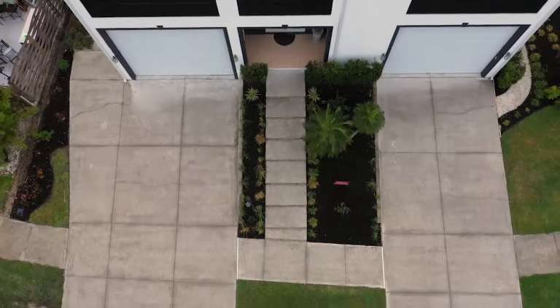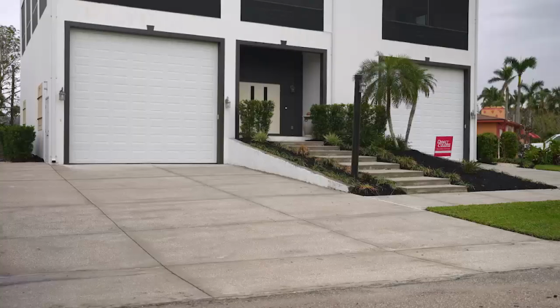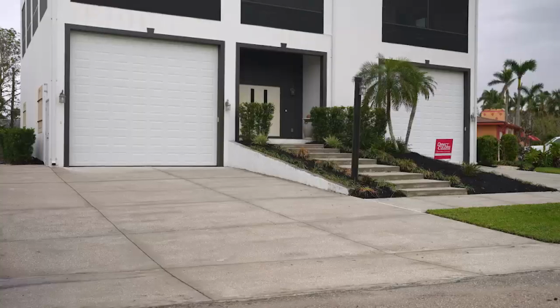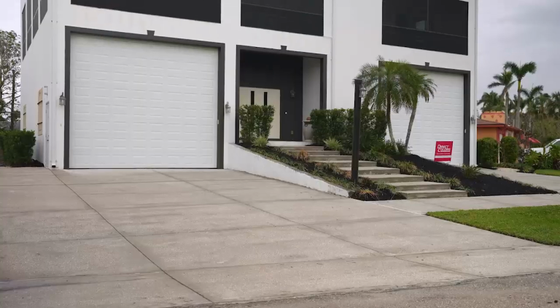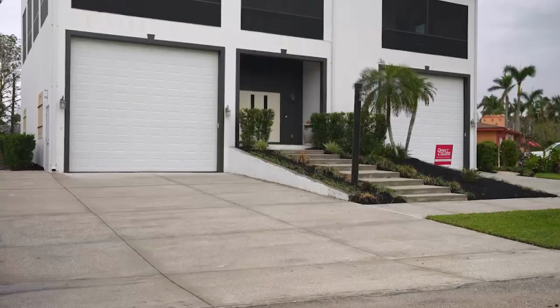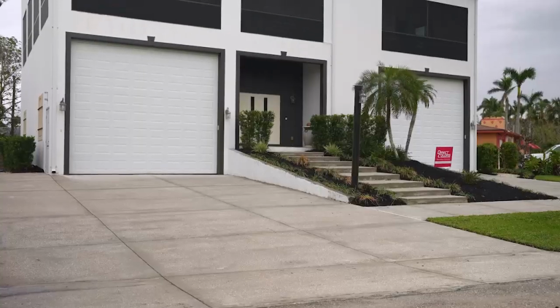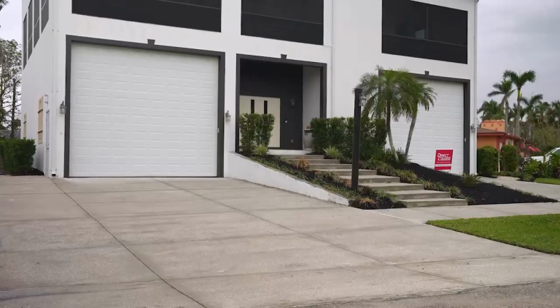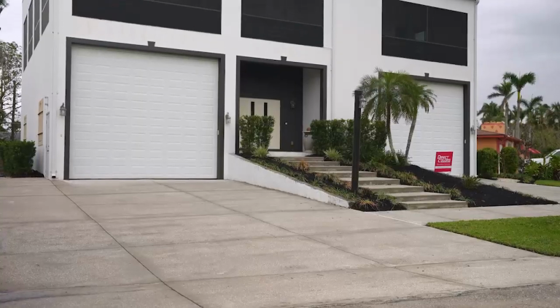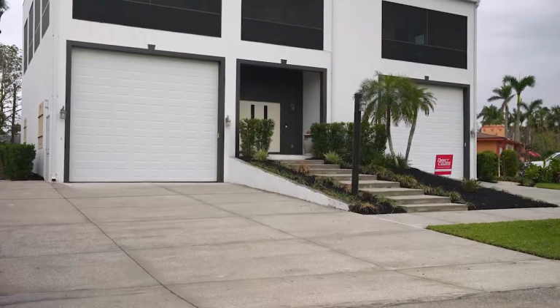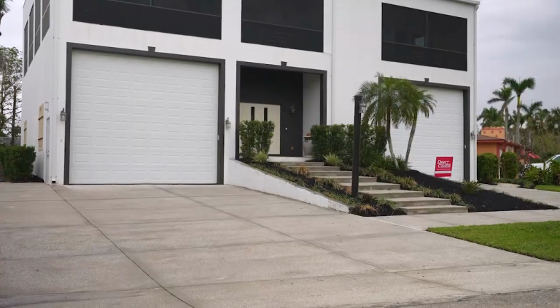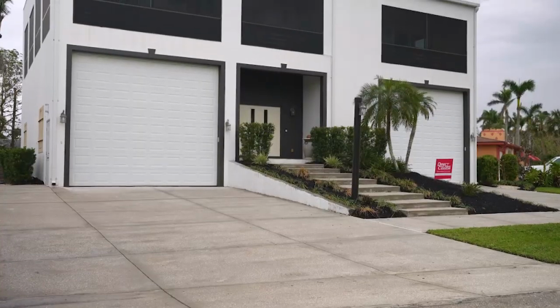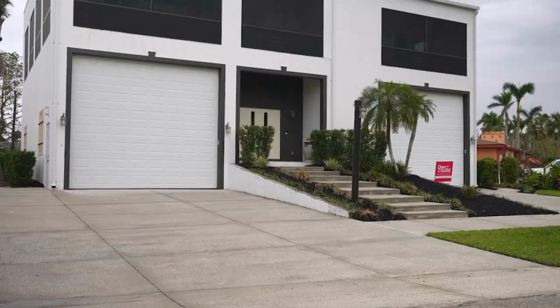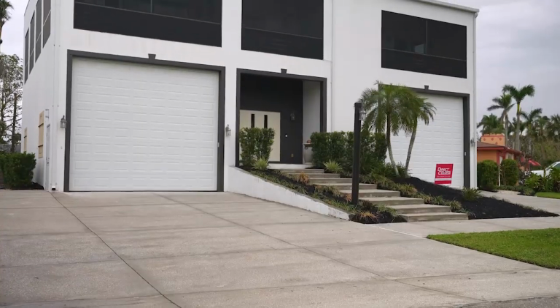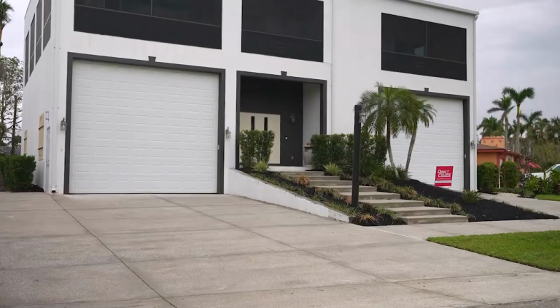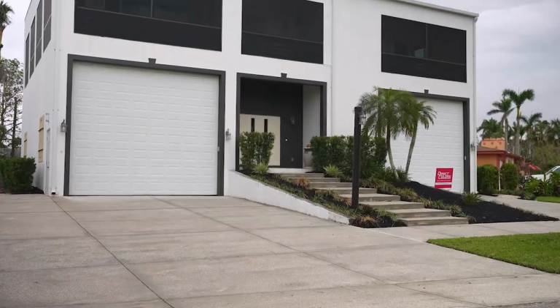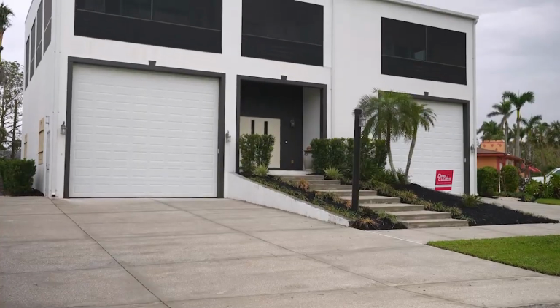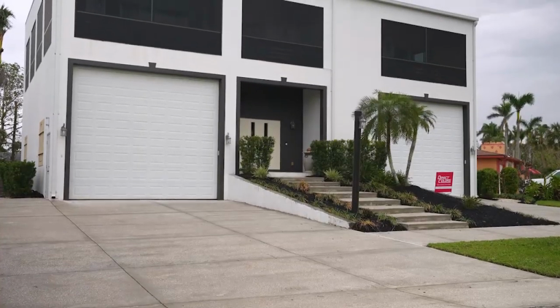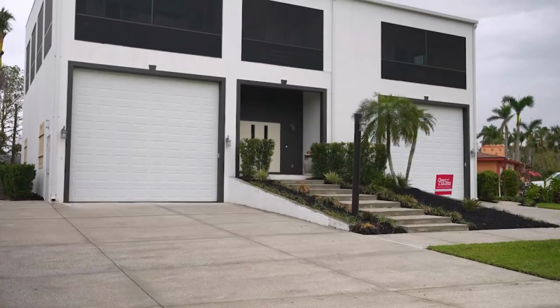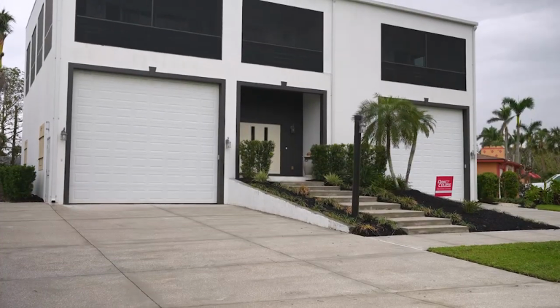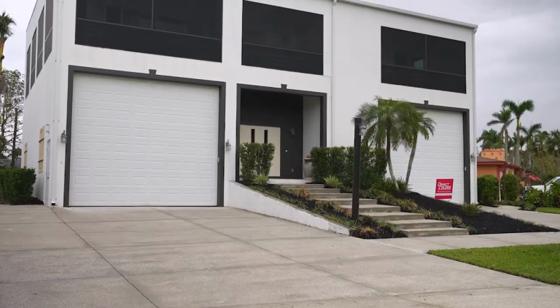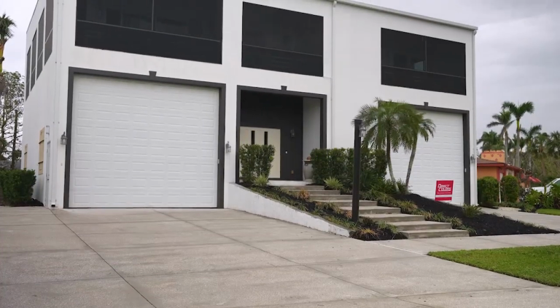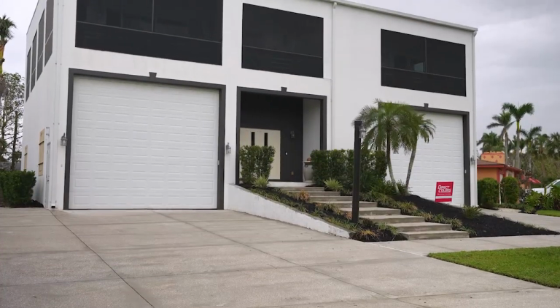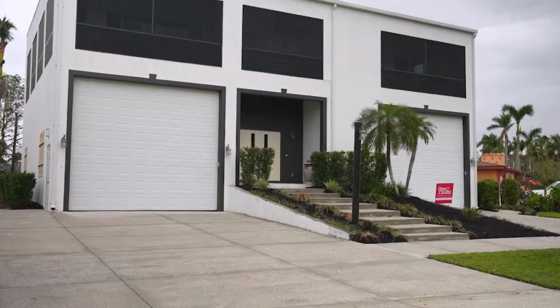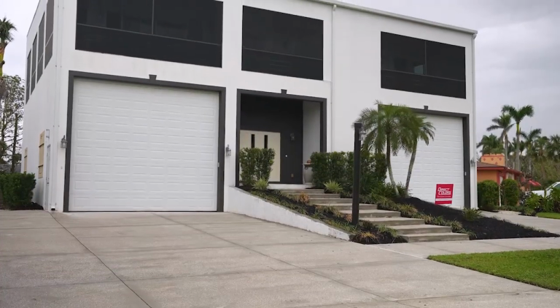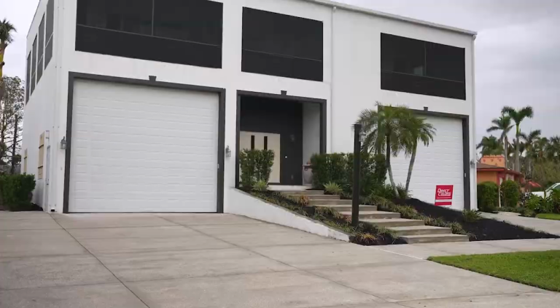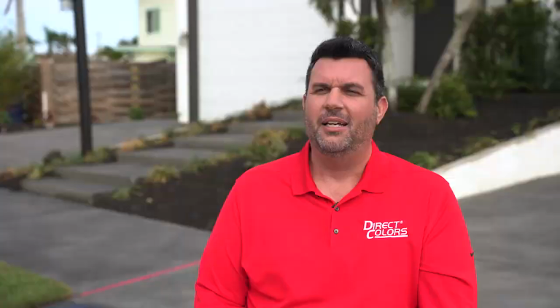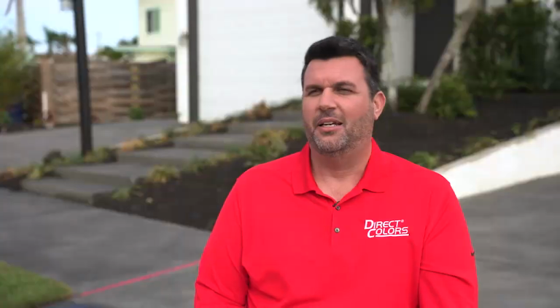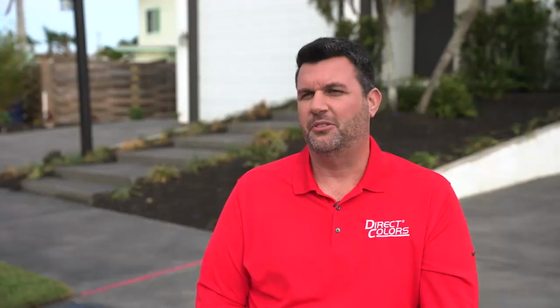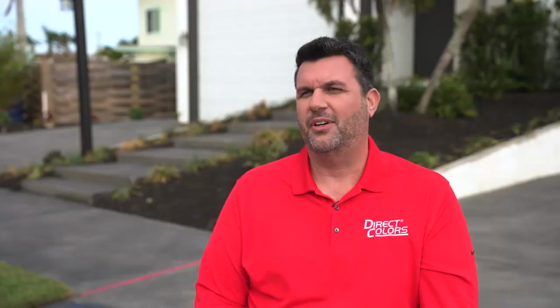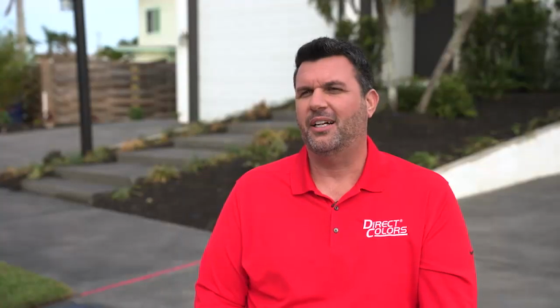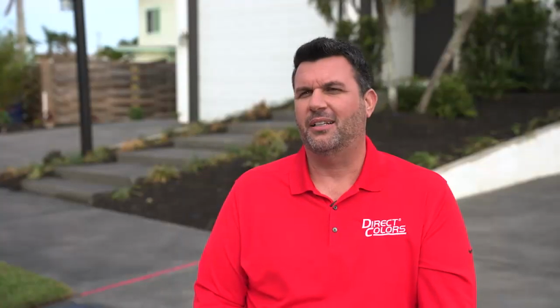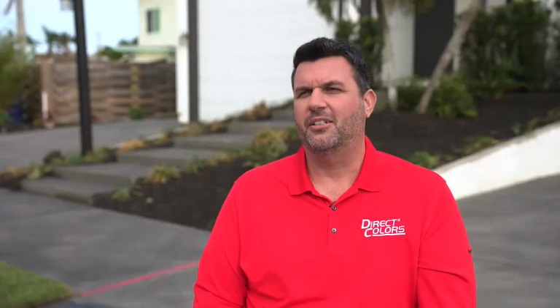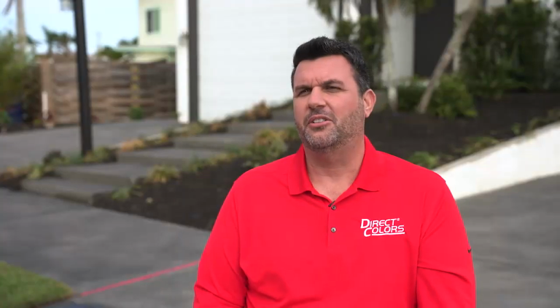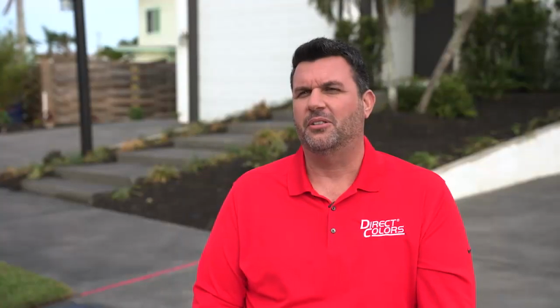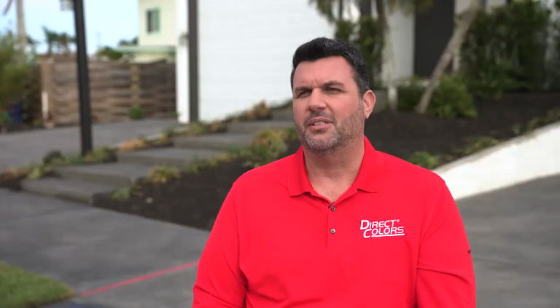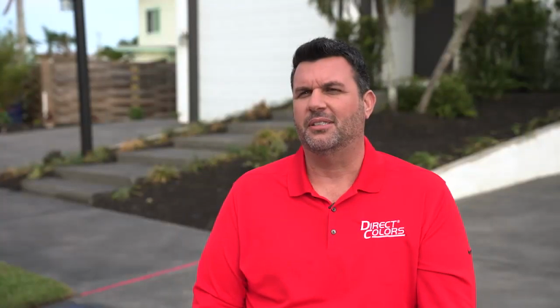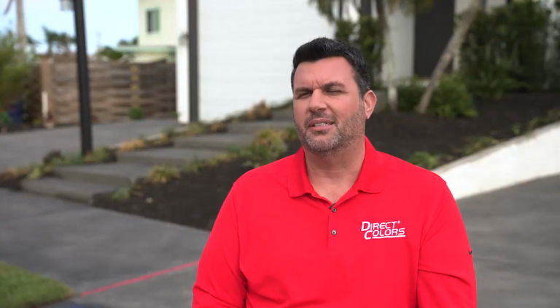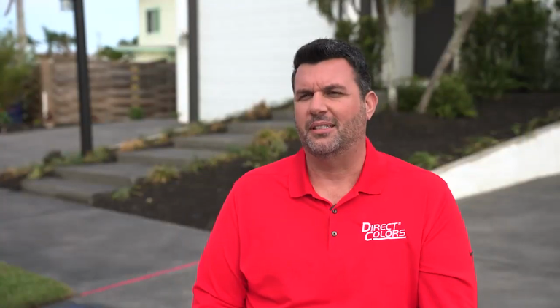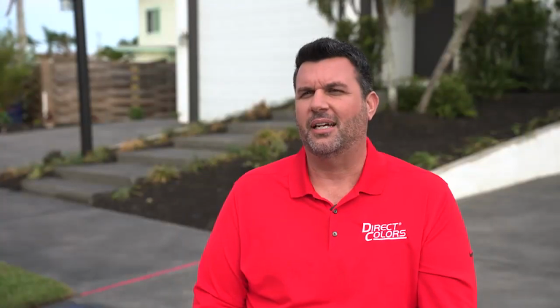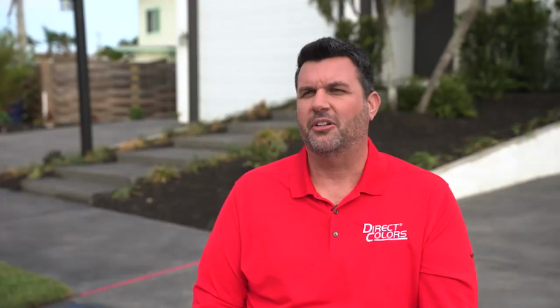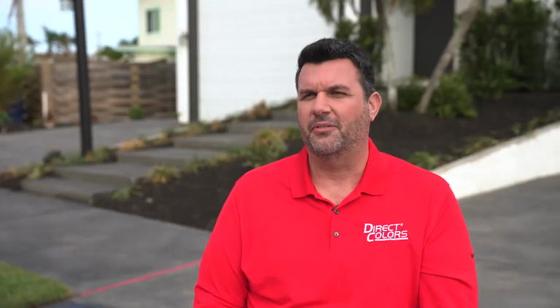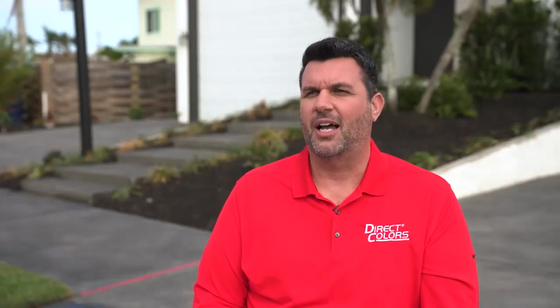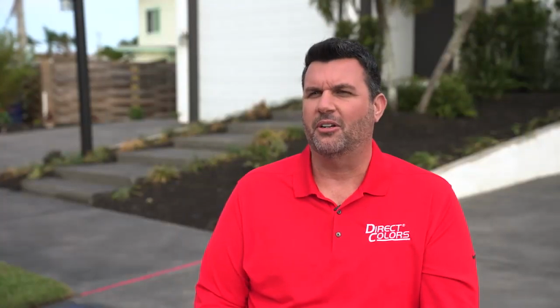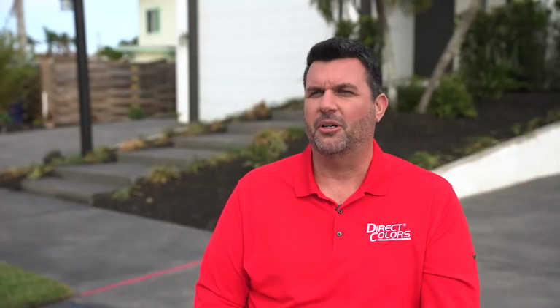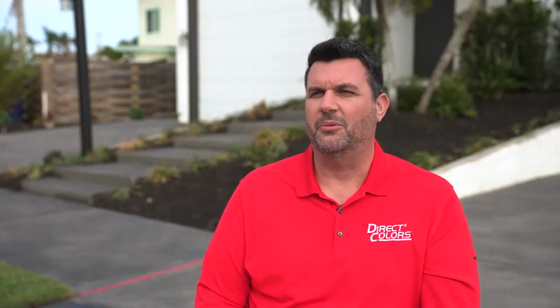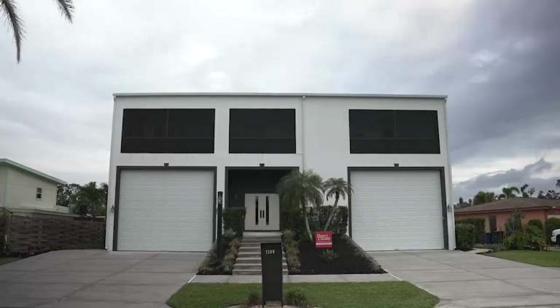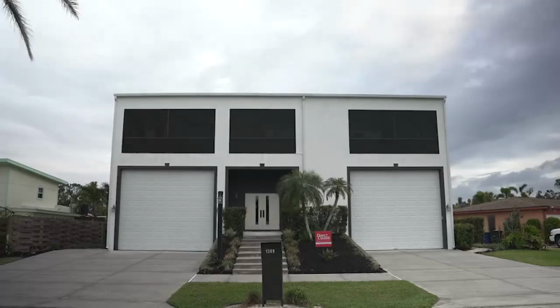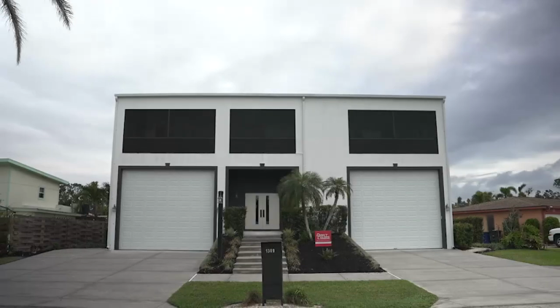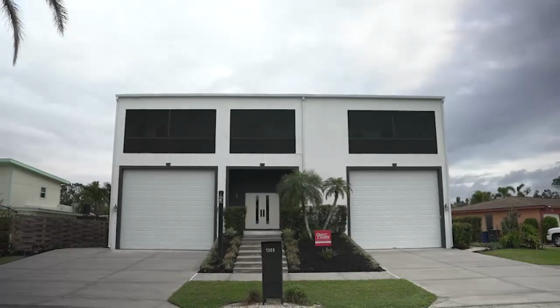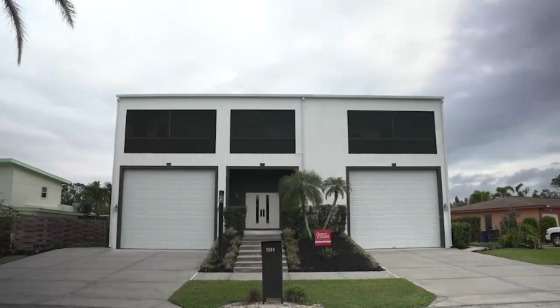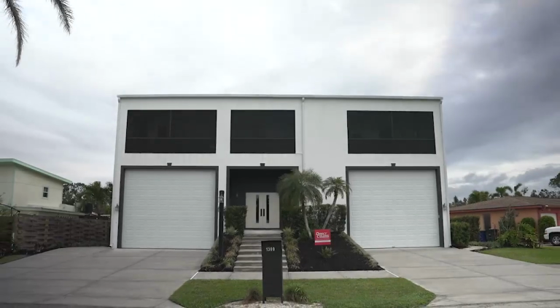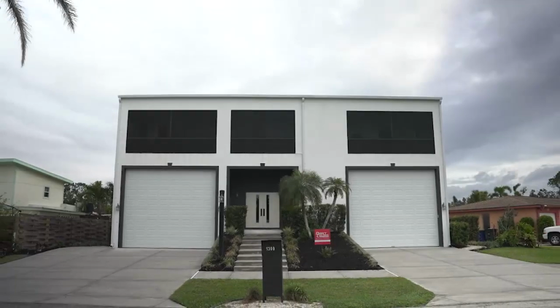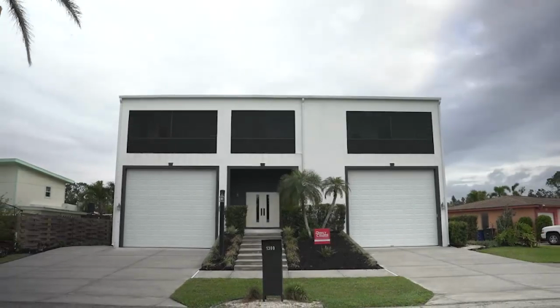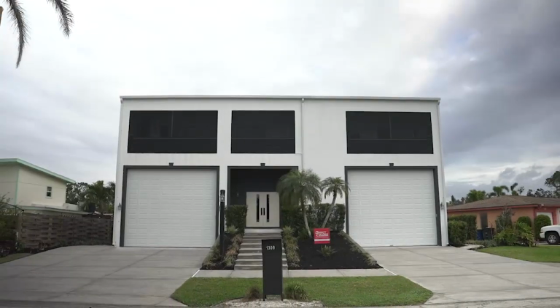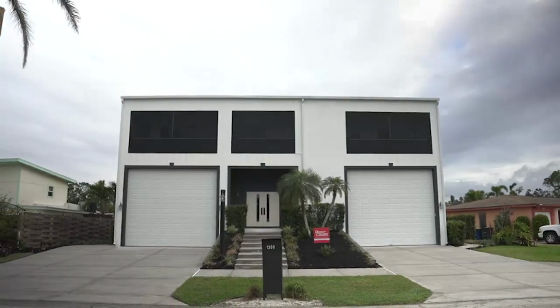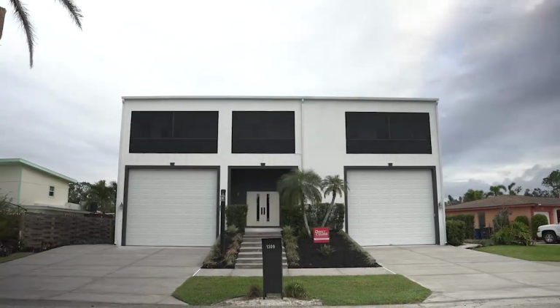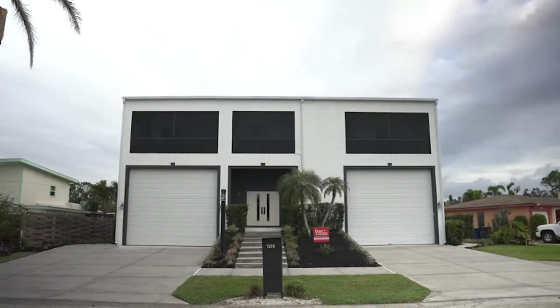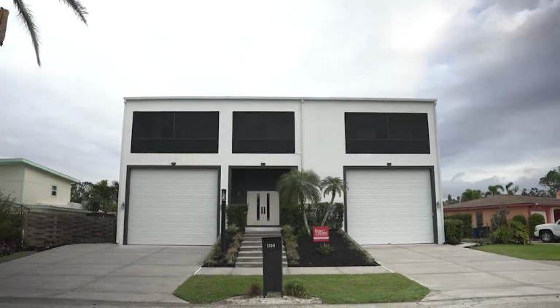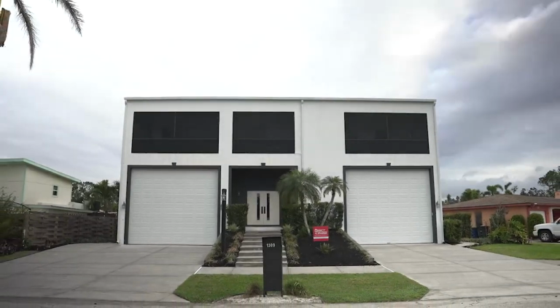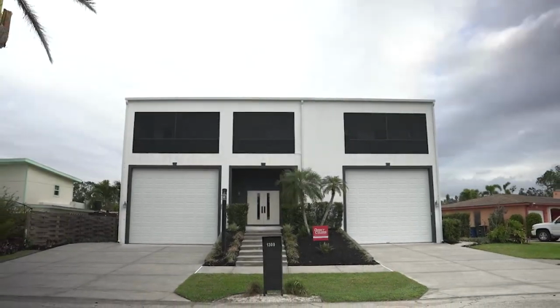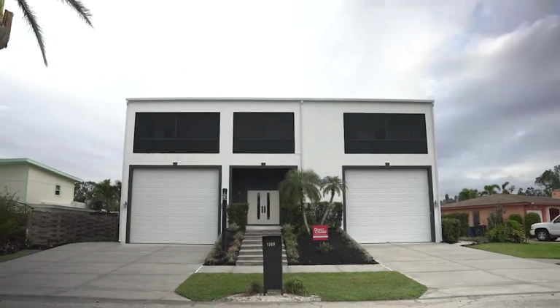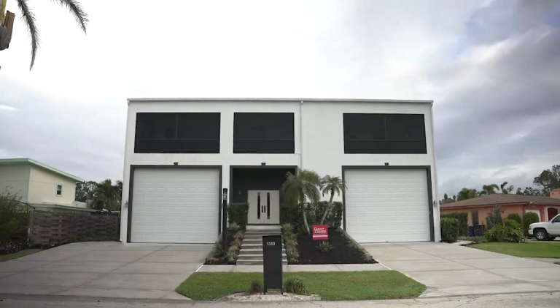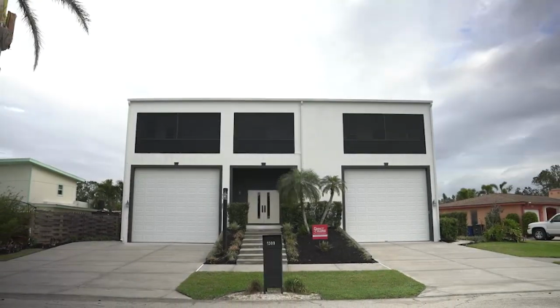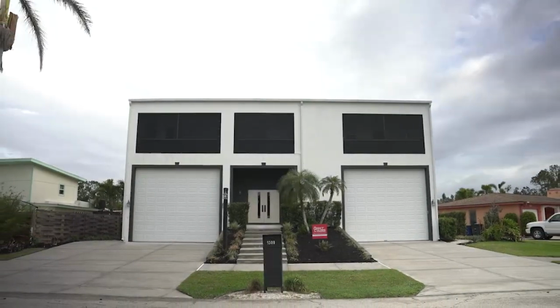When we first saw the pictures of the Andersons' home, it was very clear to us that decorative concrete was going to make a huge impact on the look of their home.